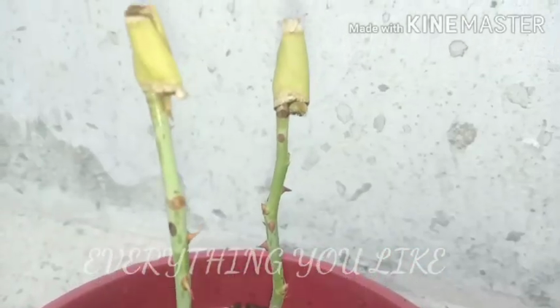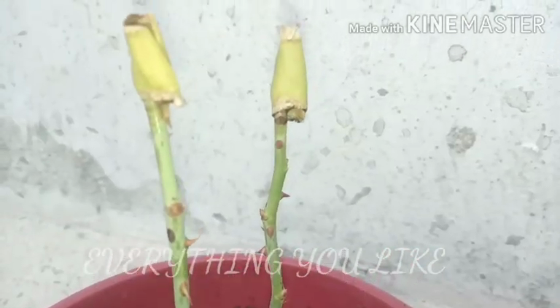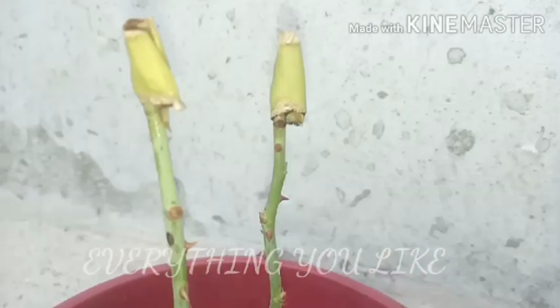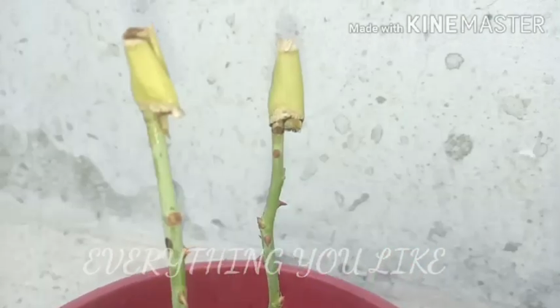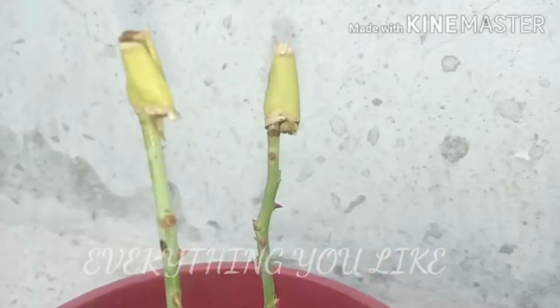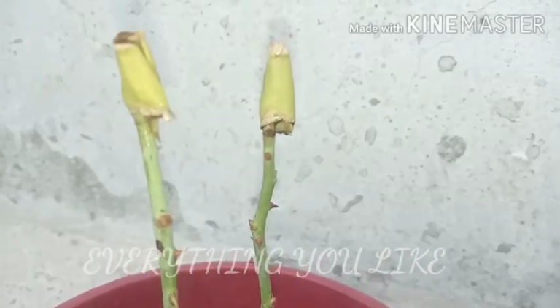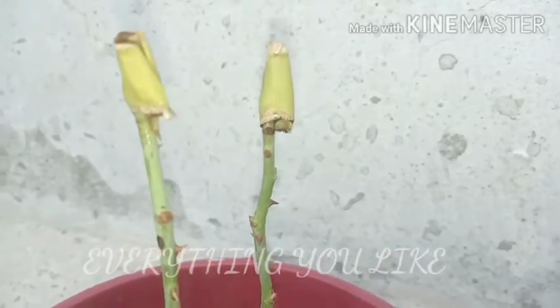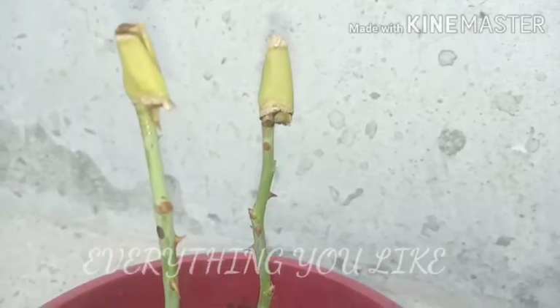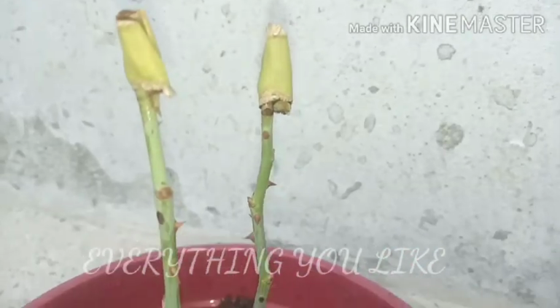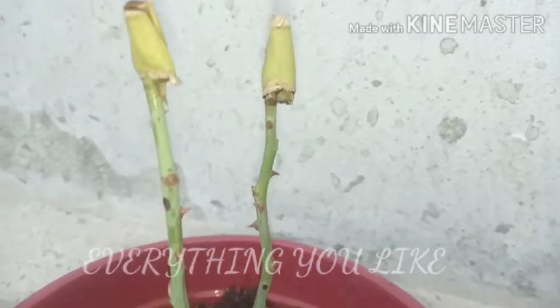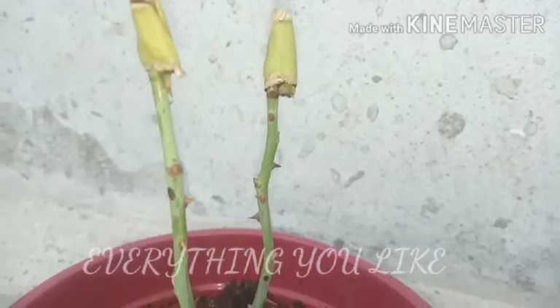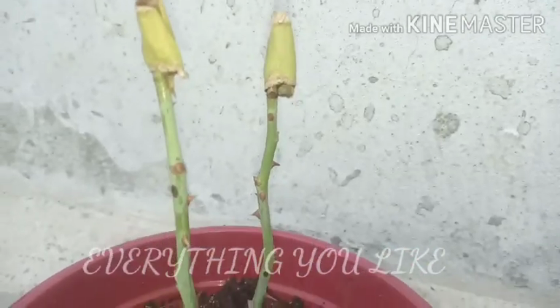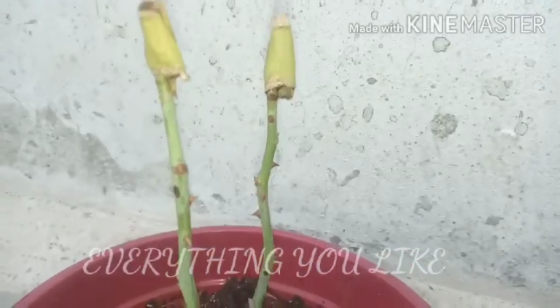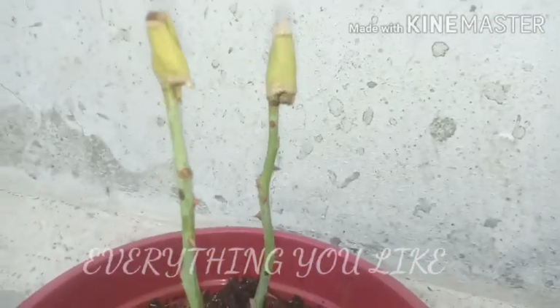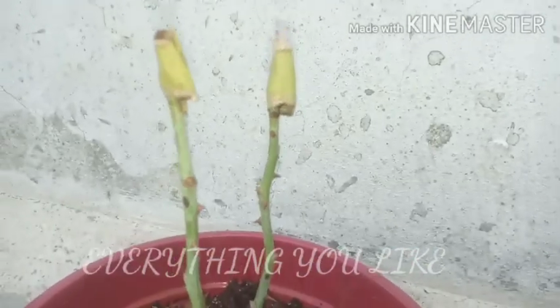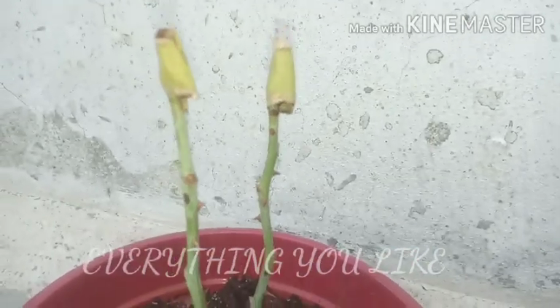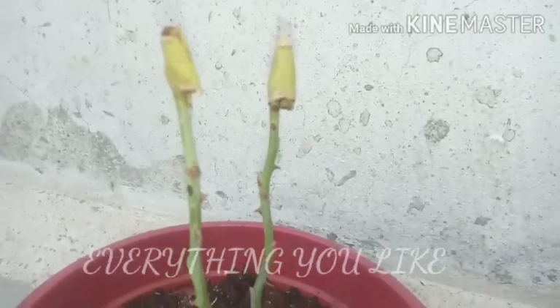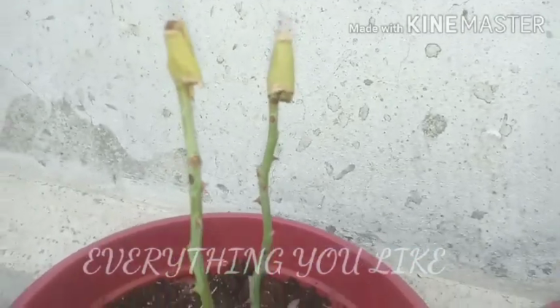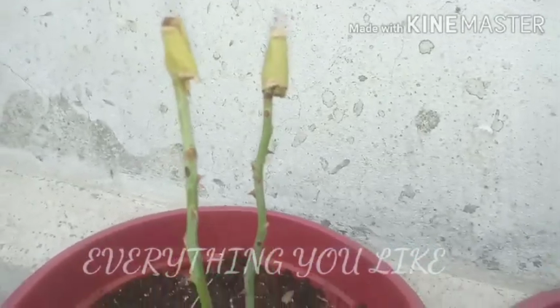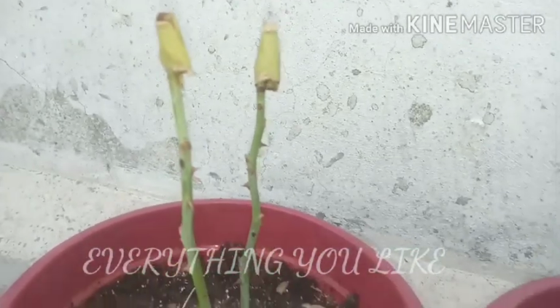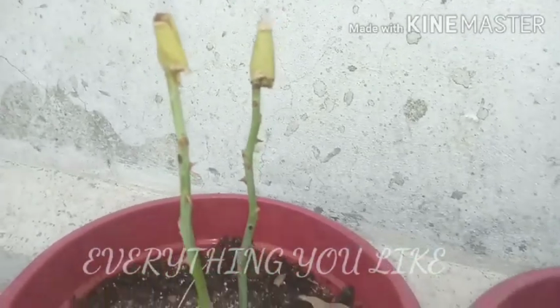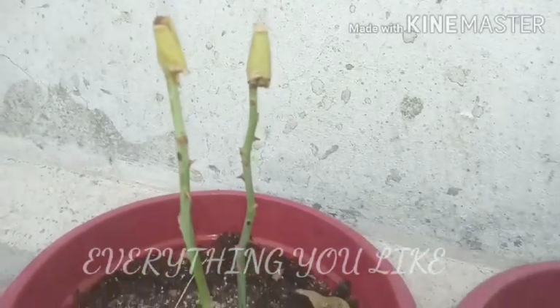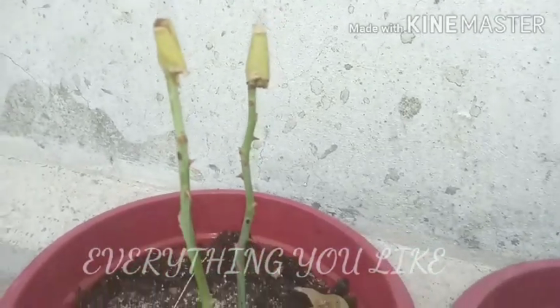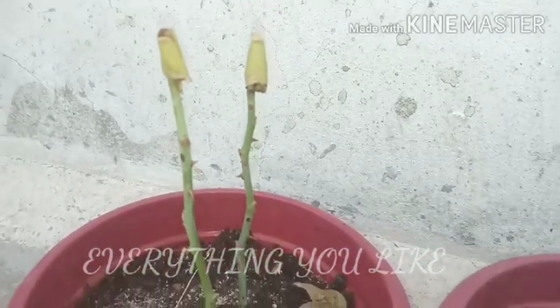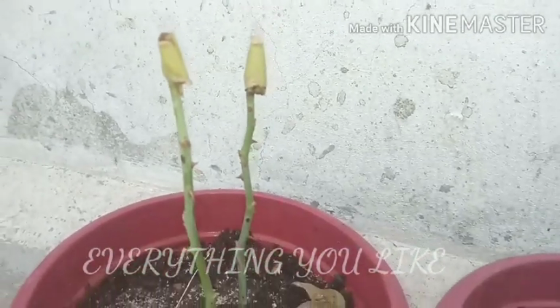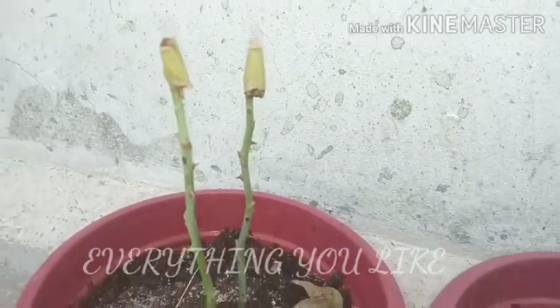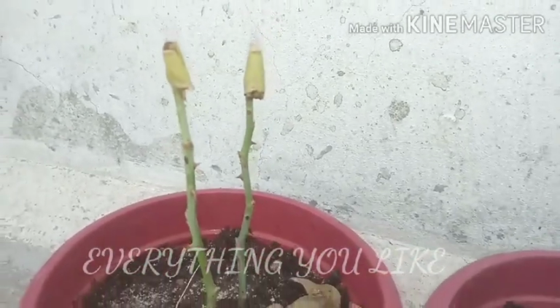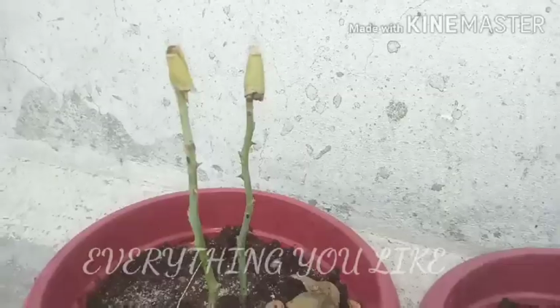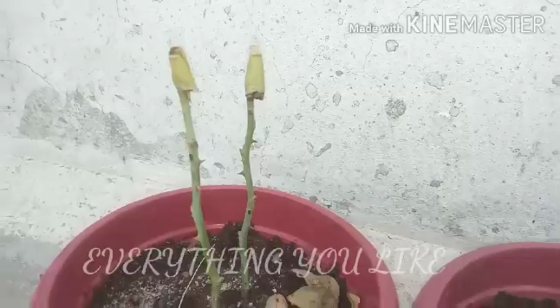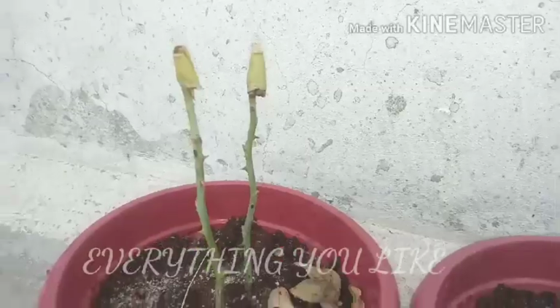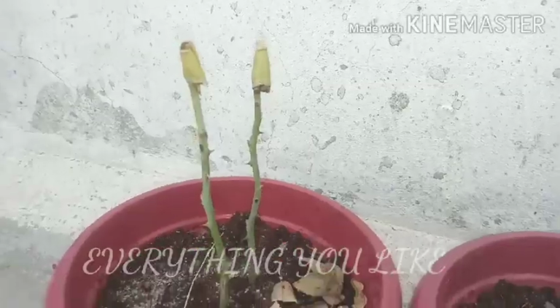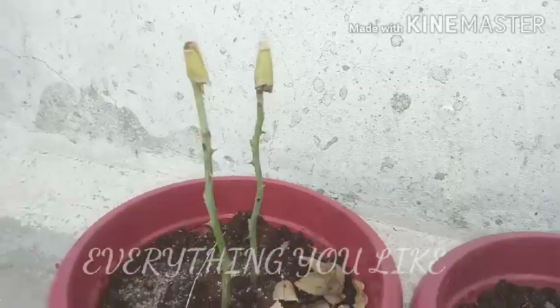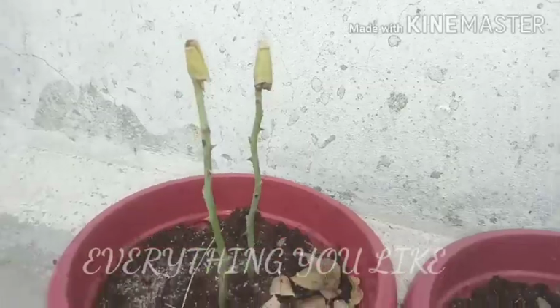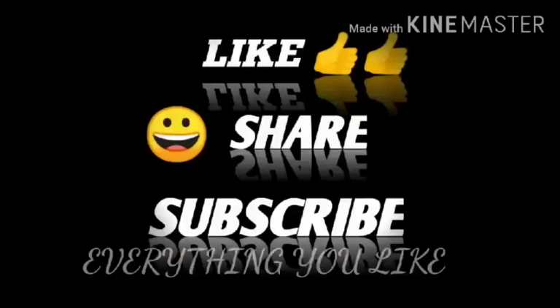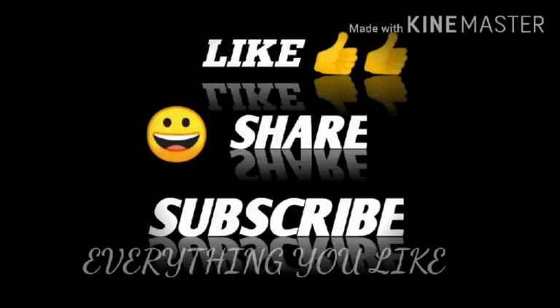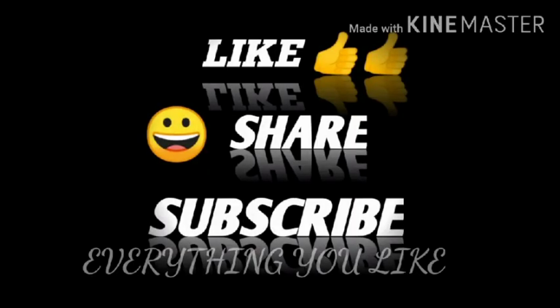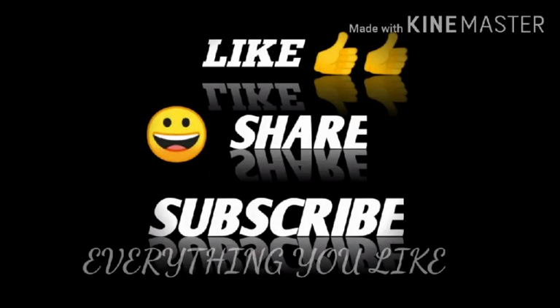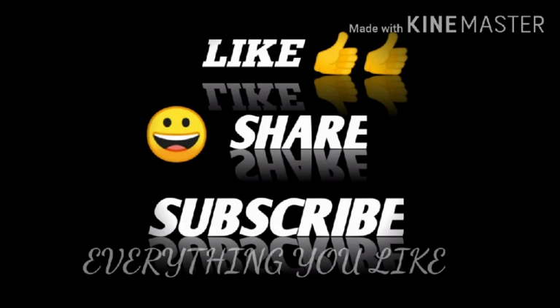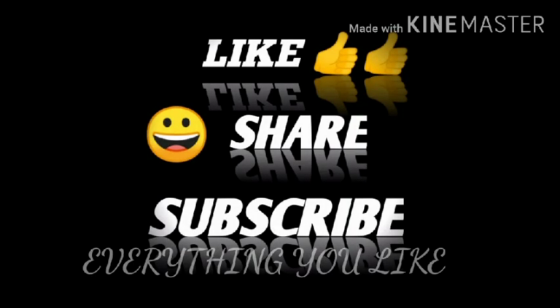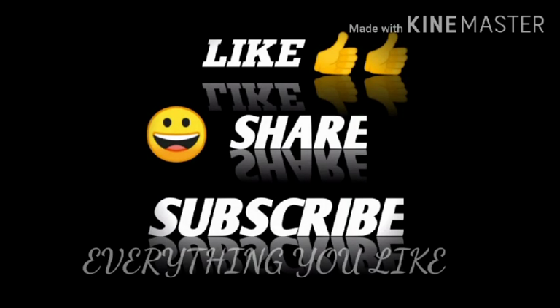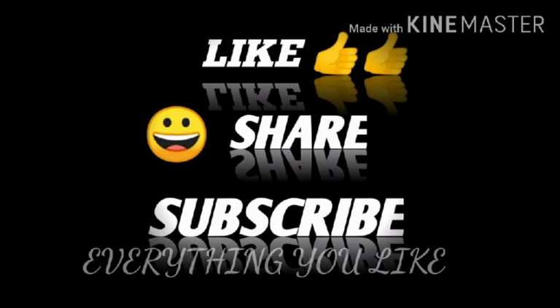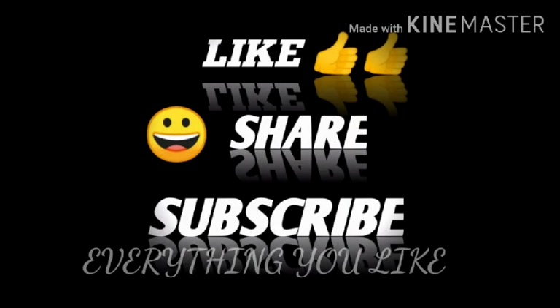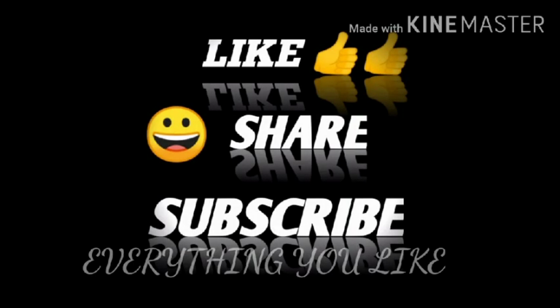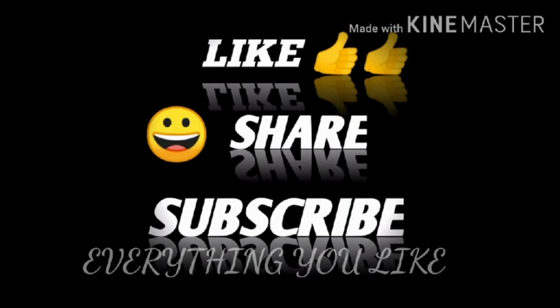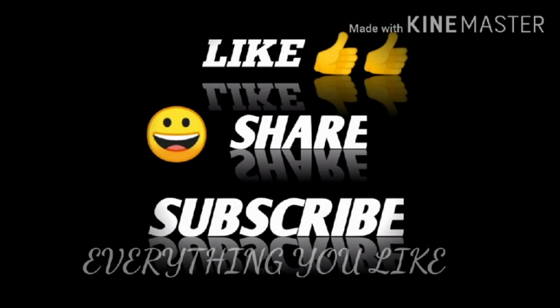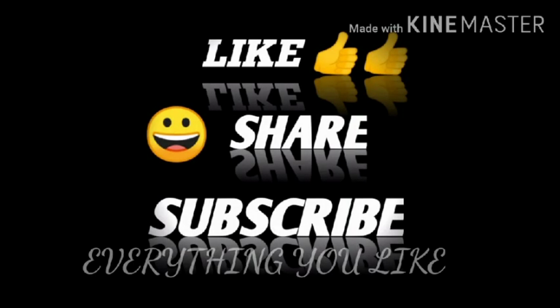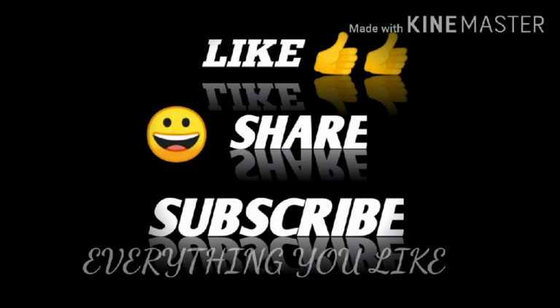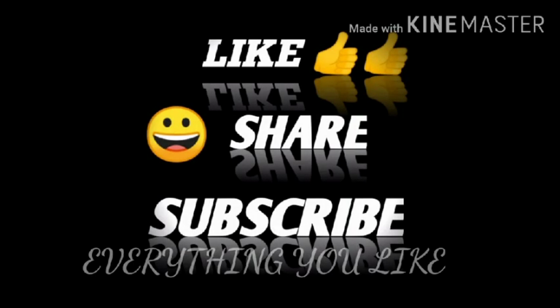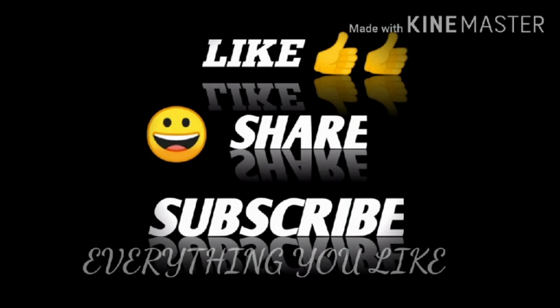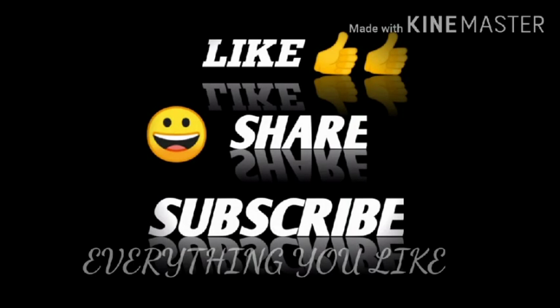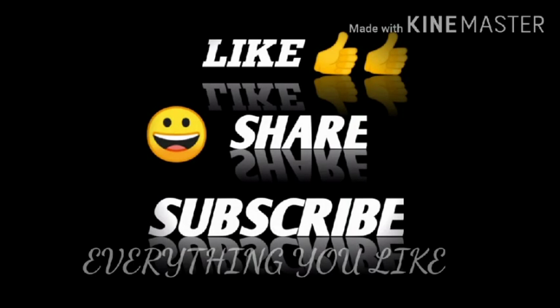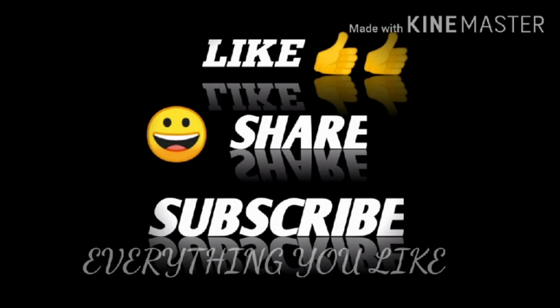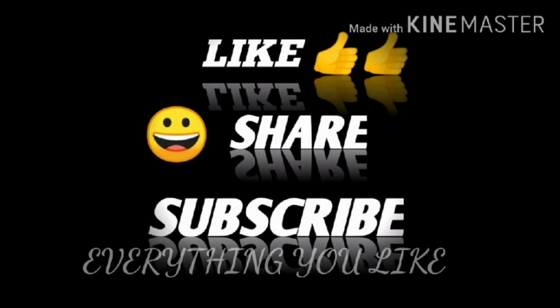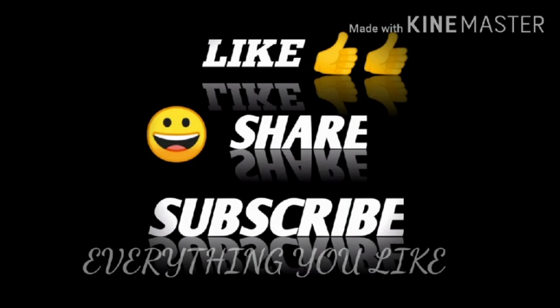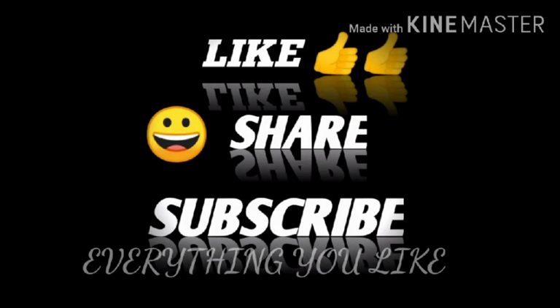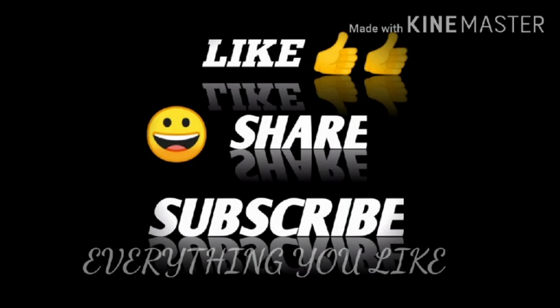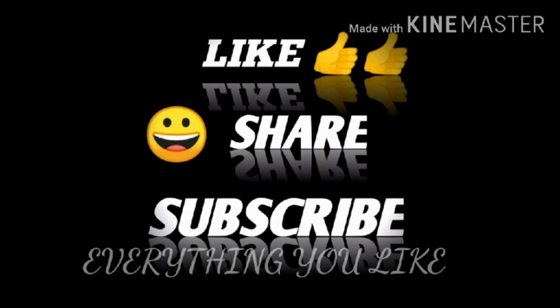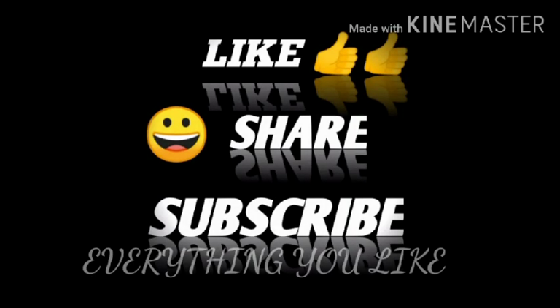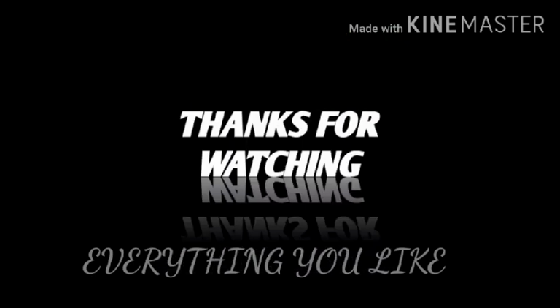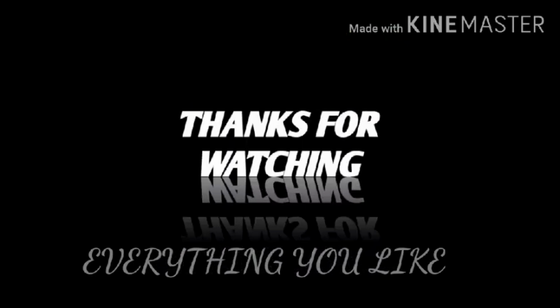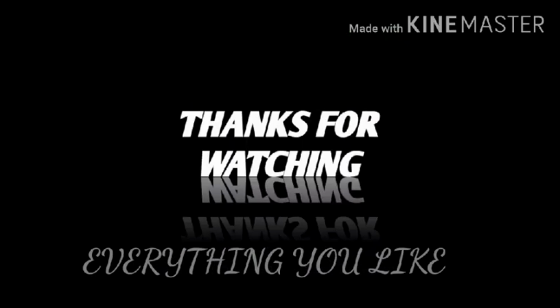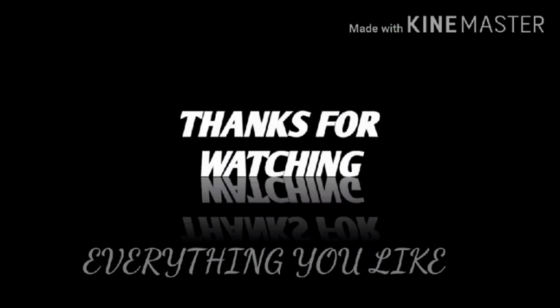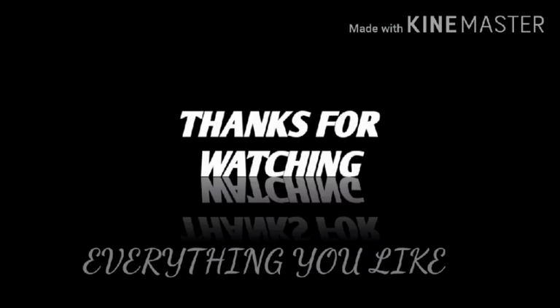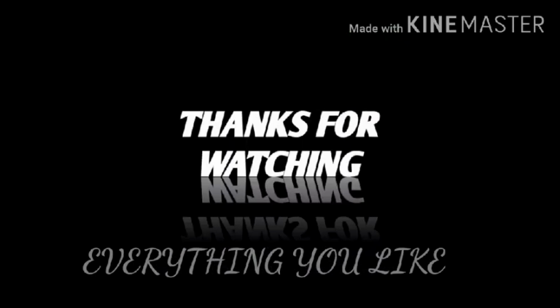In this video, like, share and subscribe and comment.